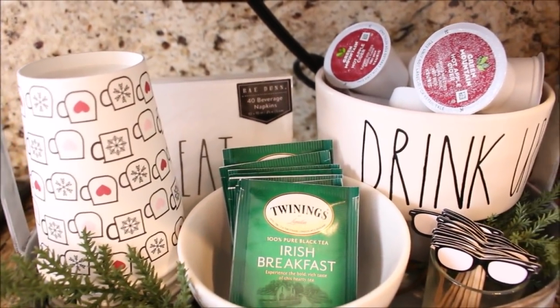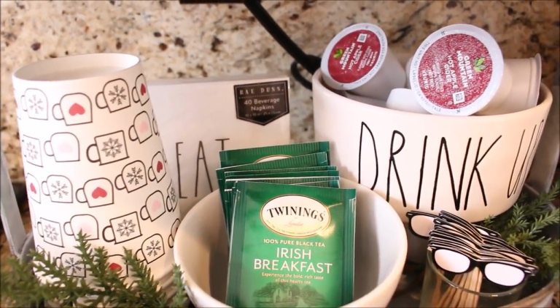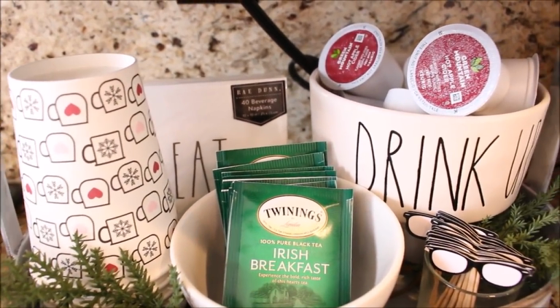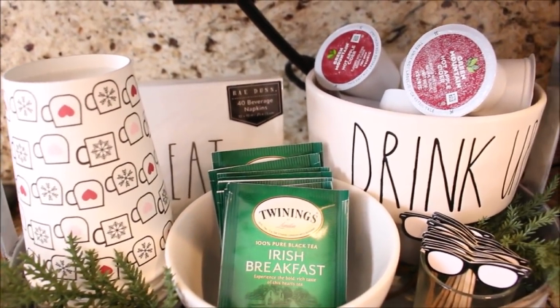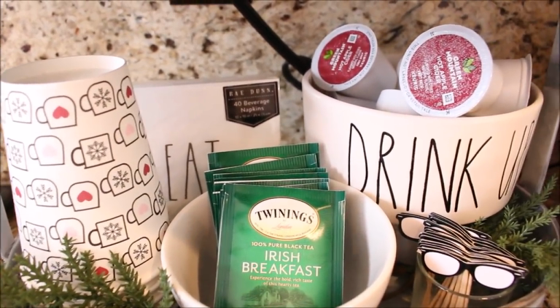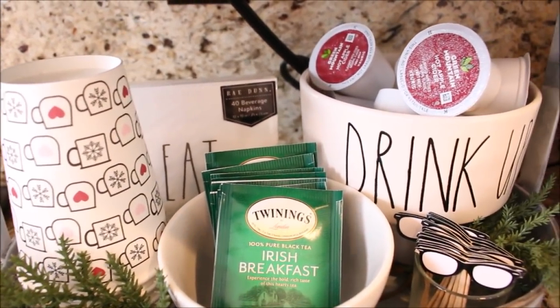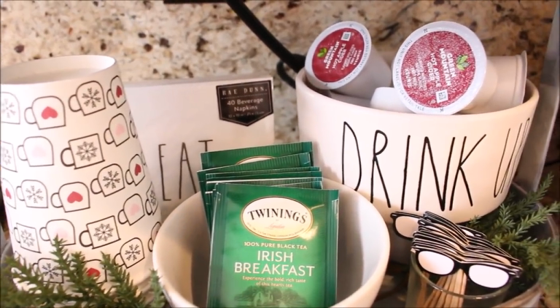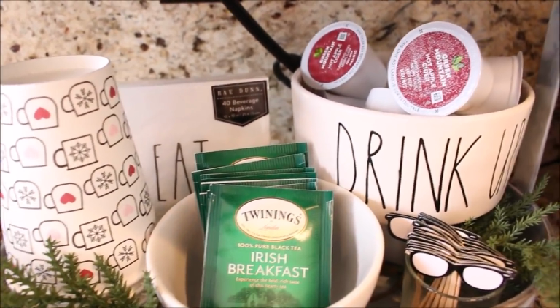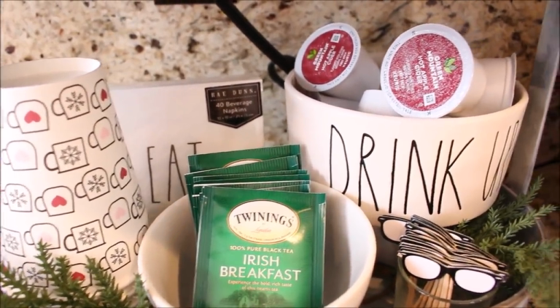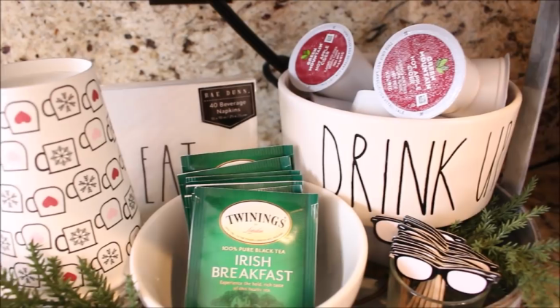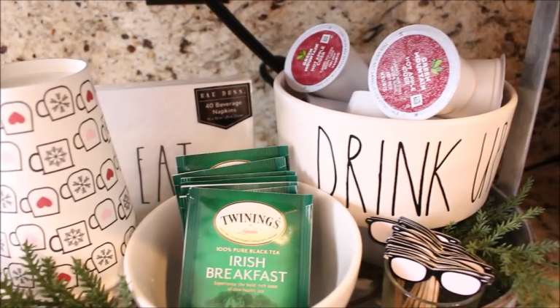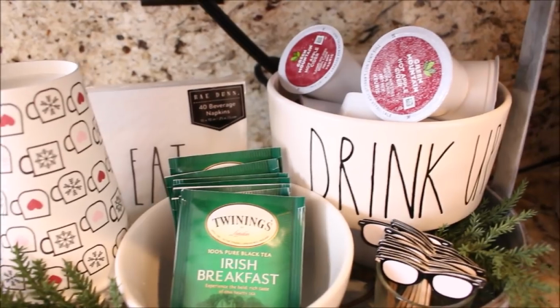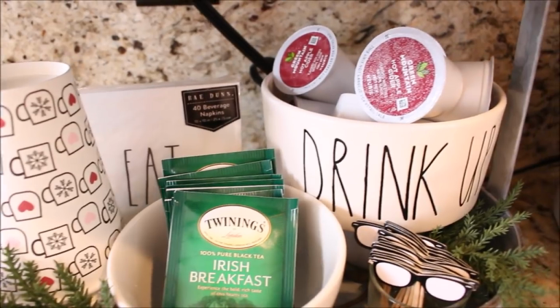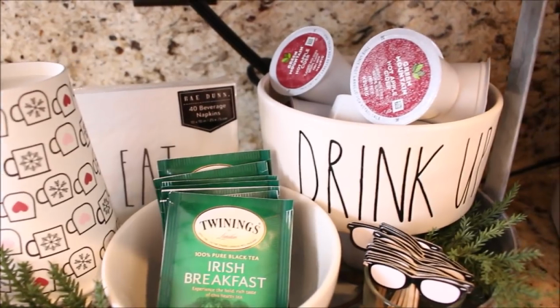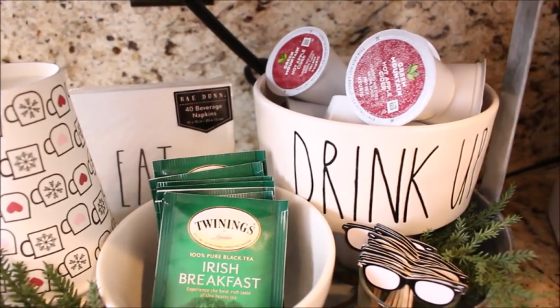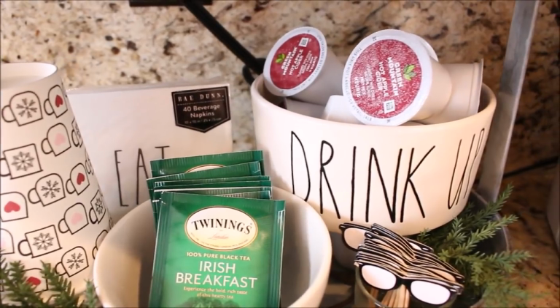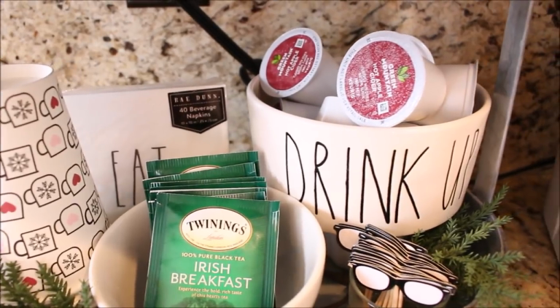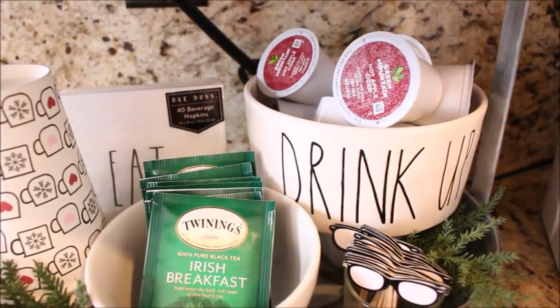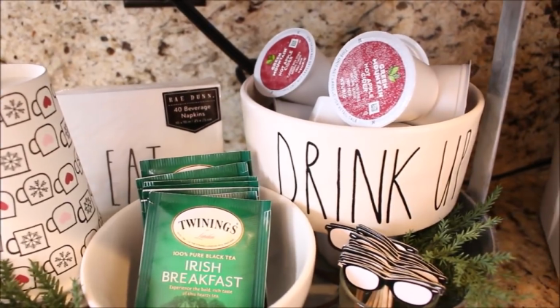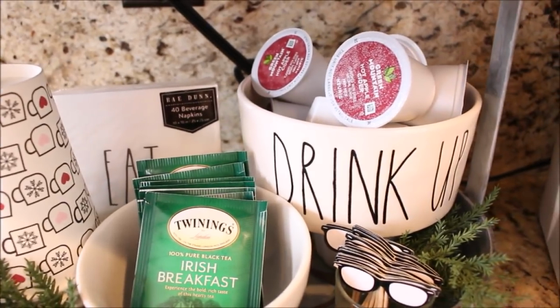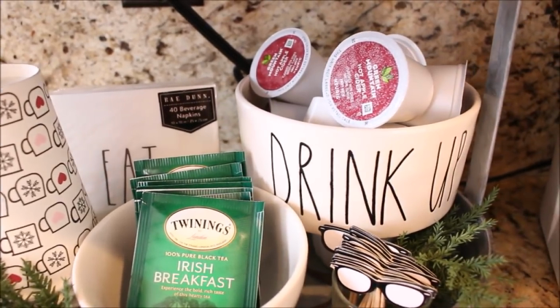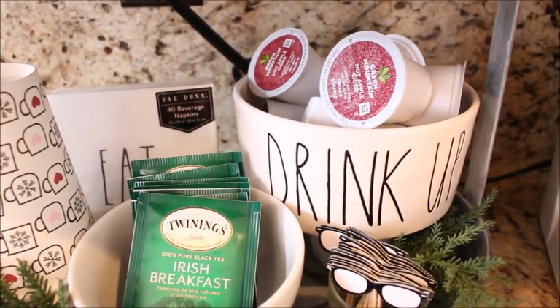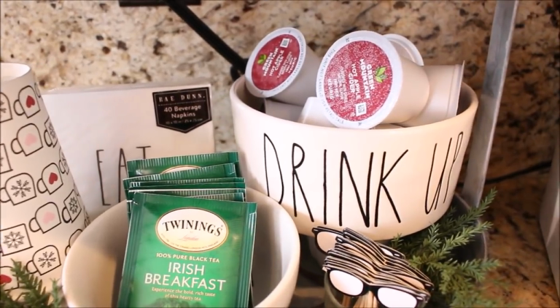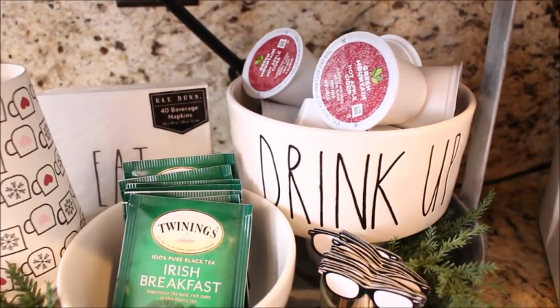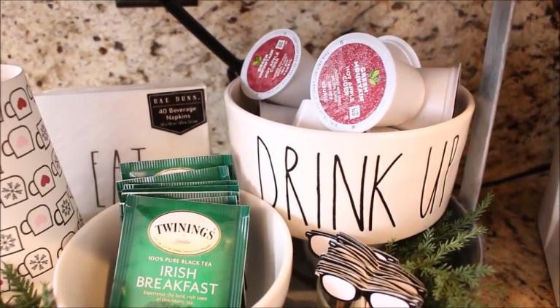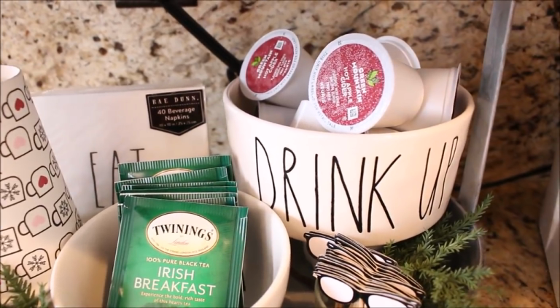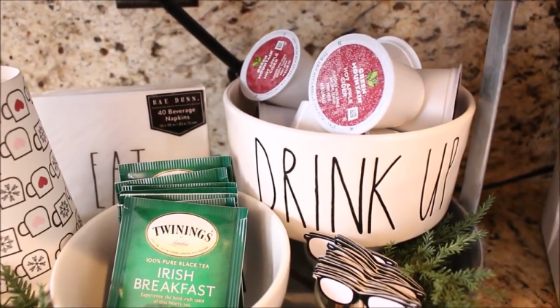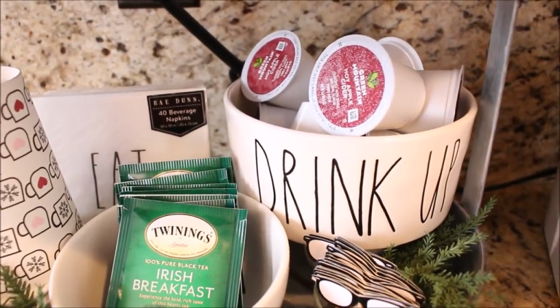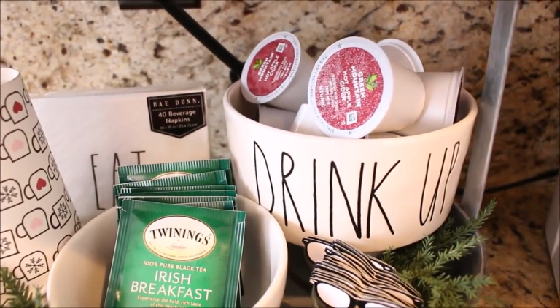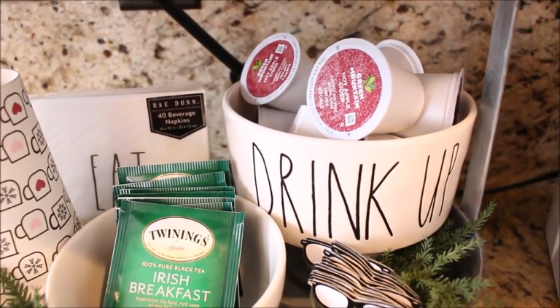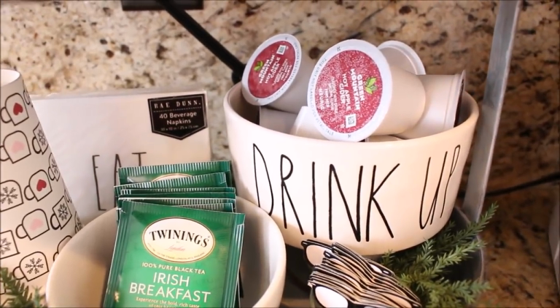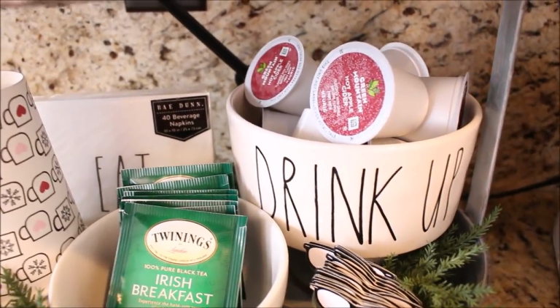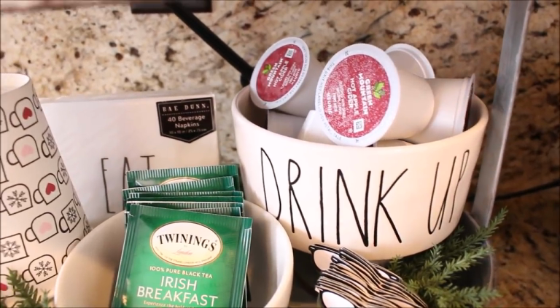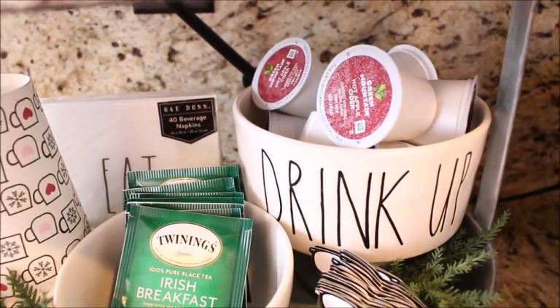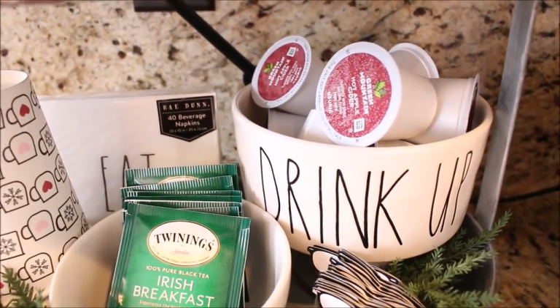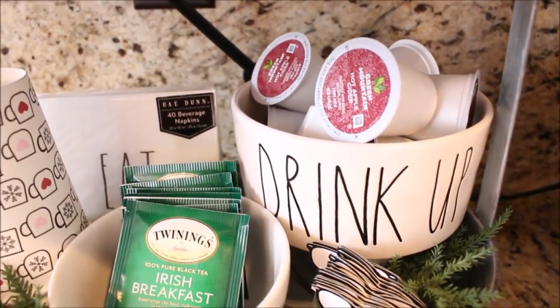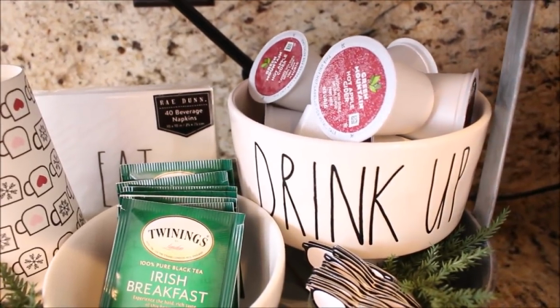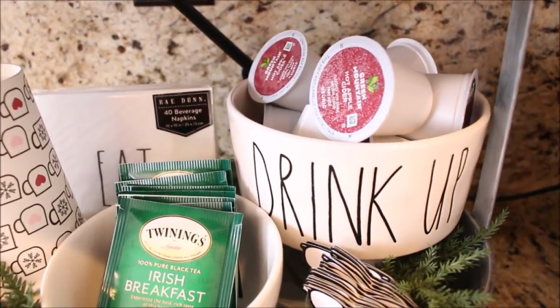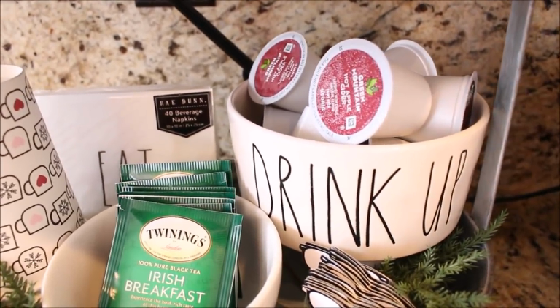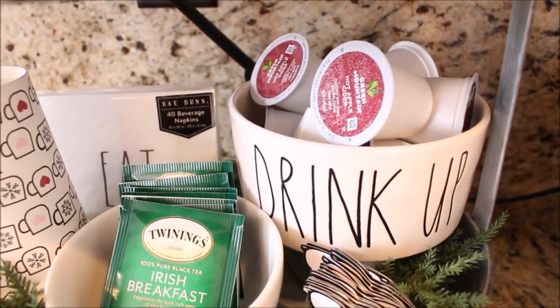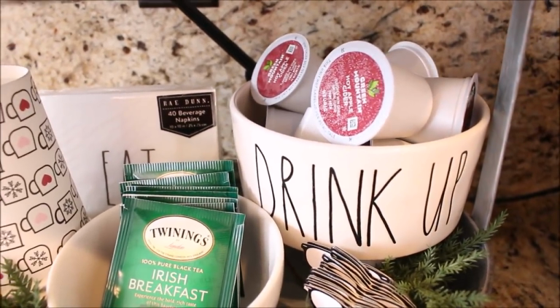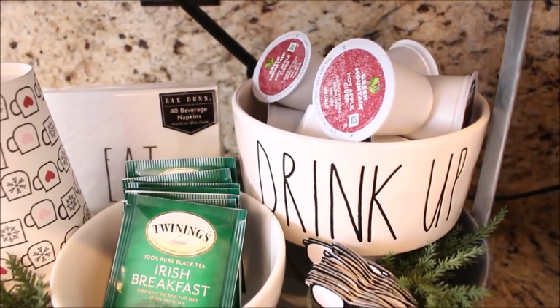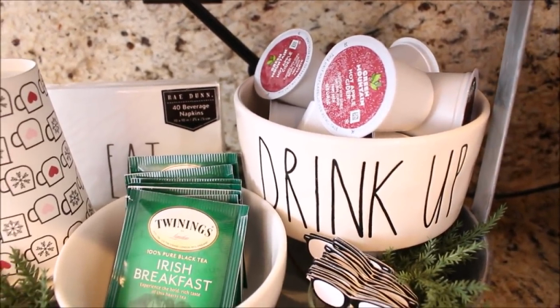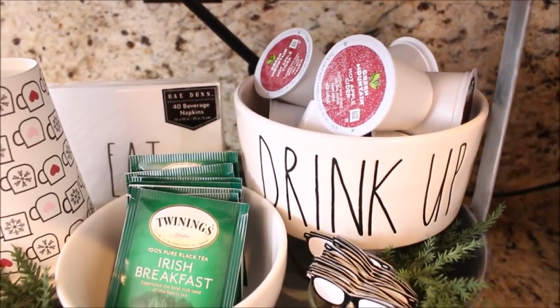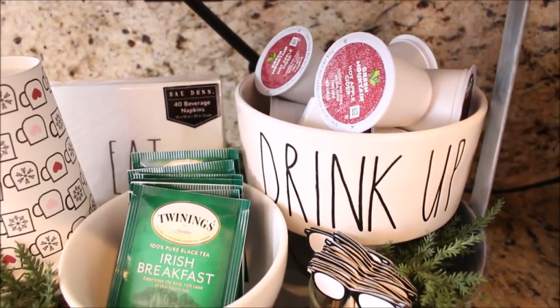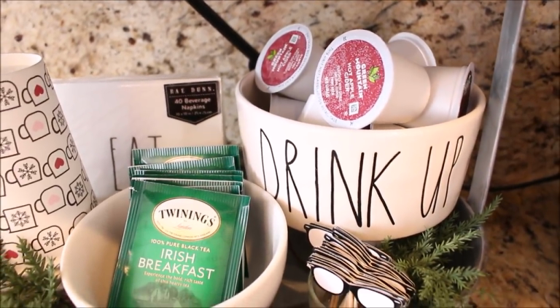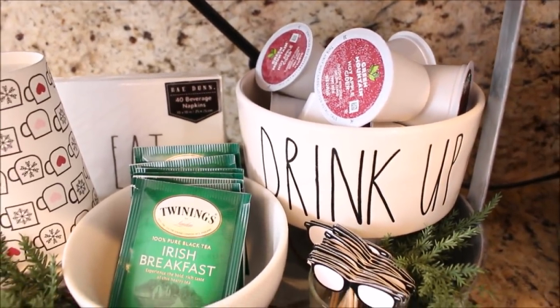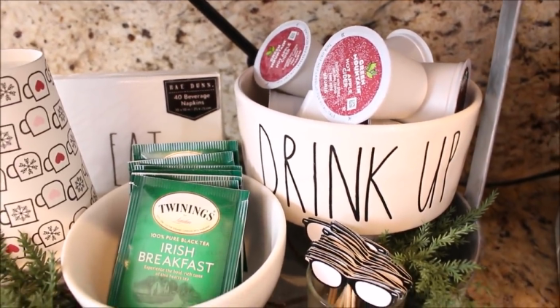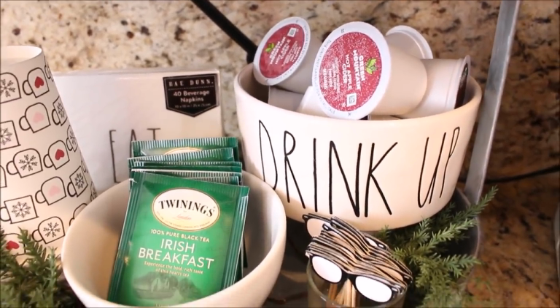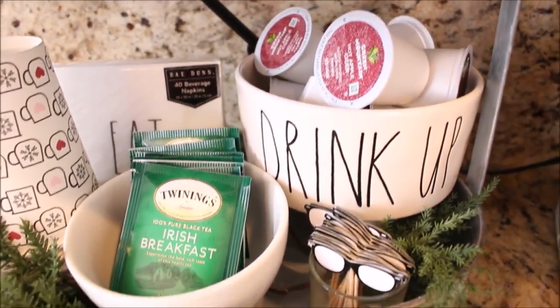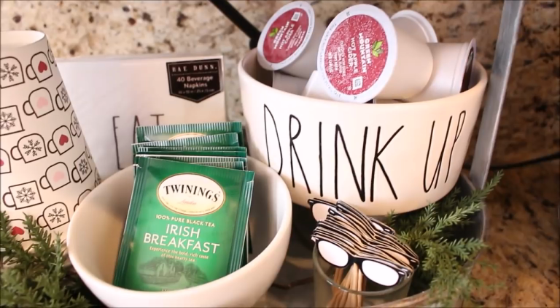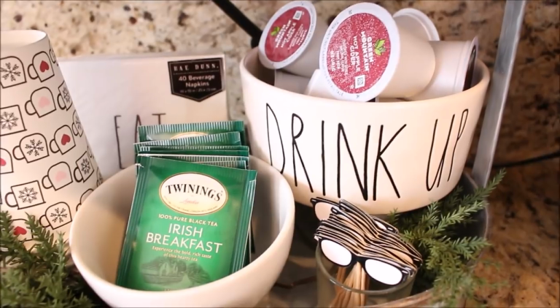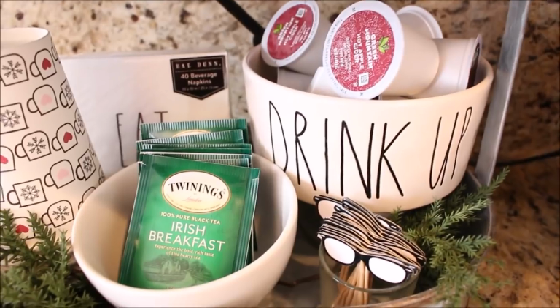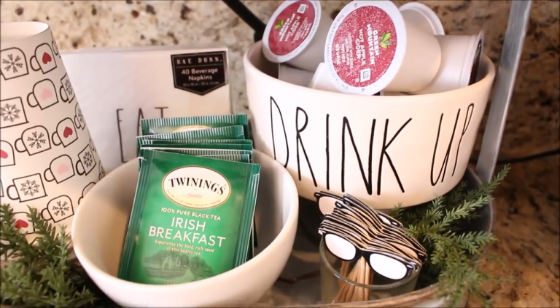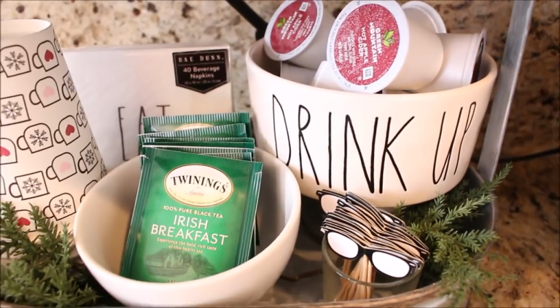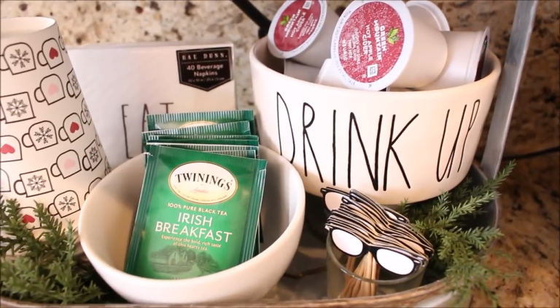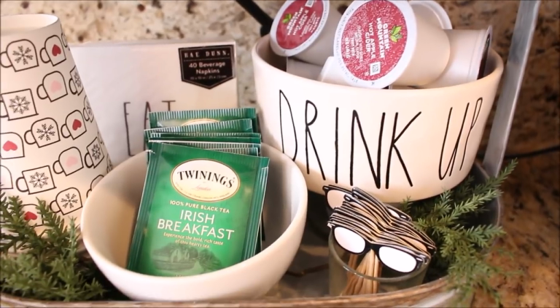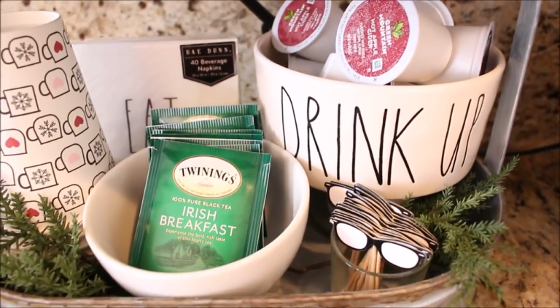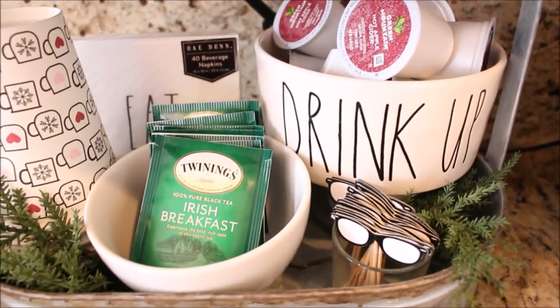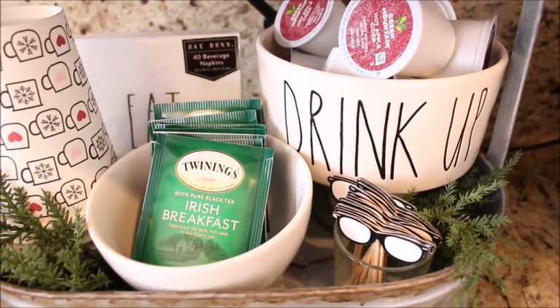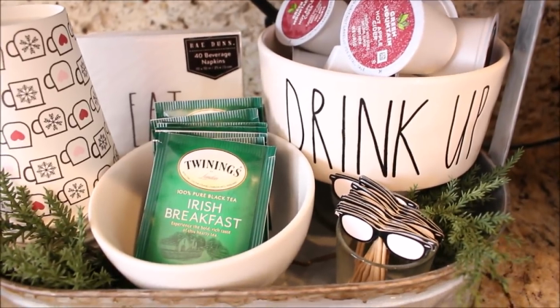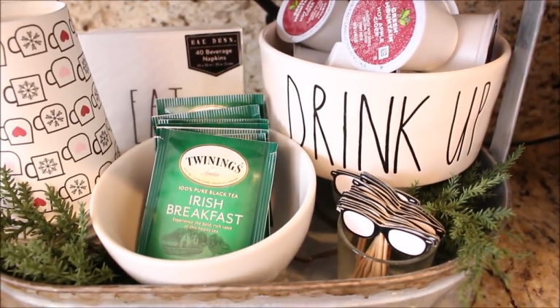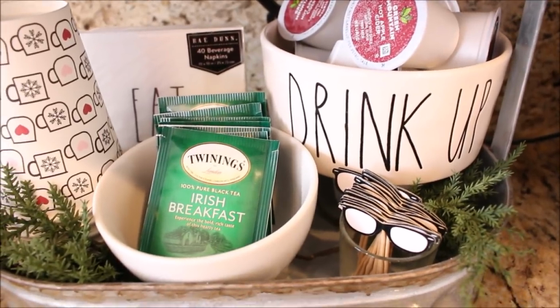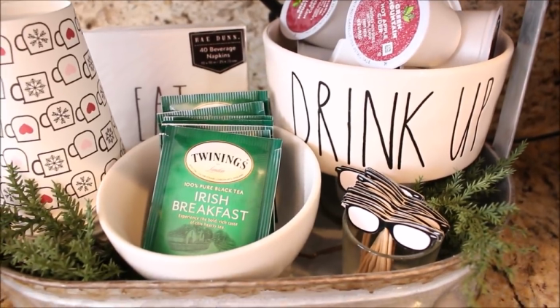I also have Rae Dunn napkins, and in that large drink-up bowl I have our K-cups.